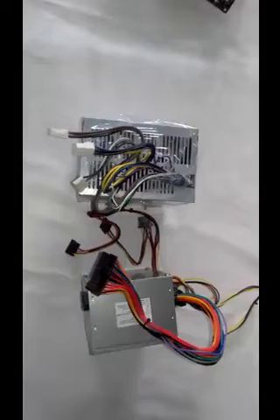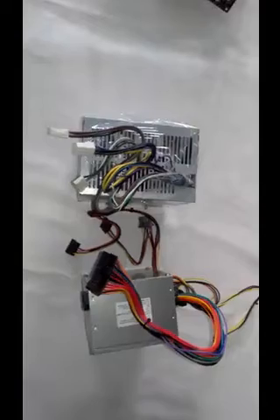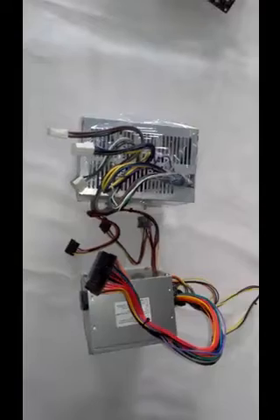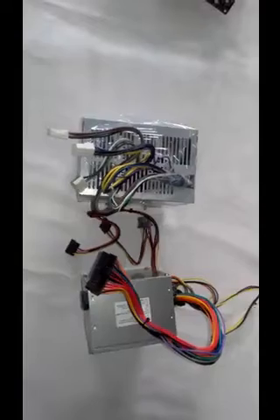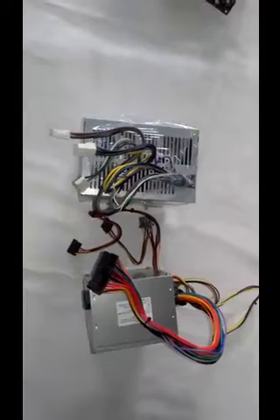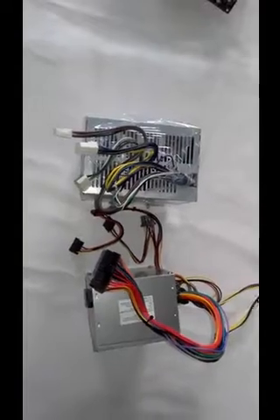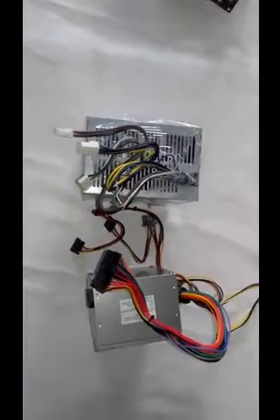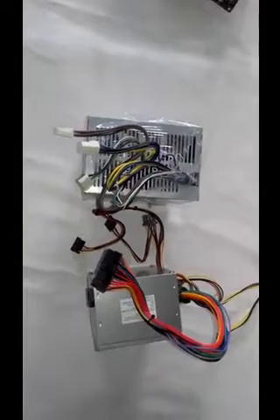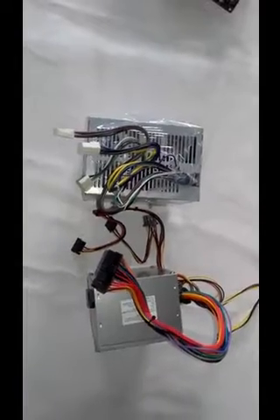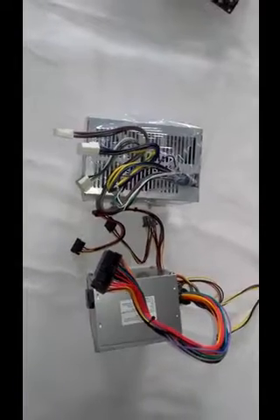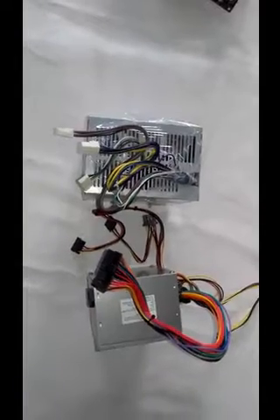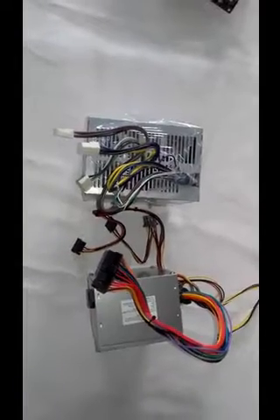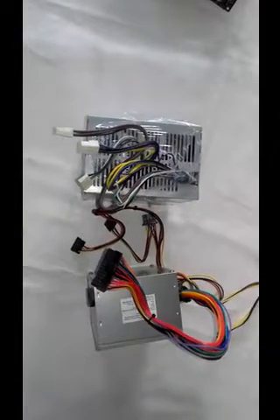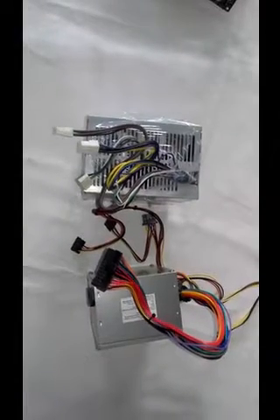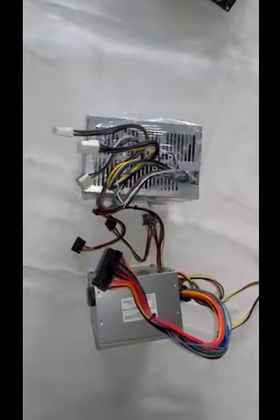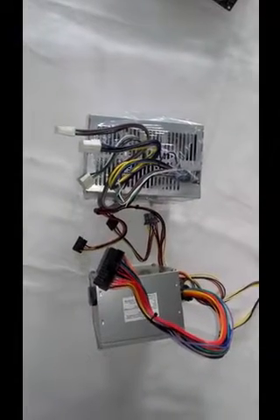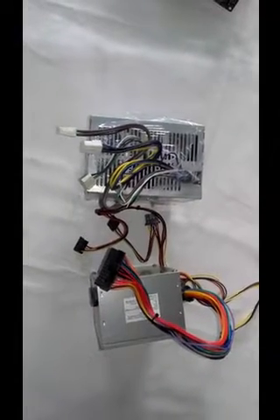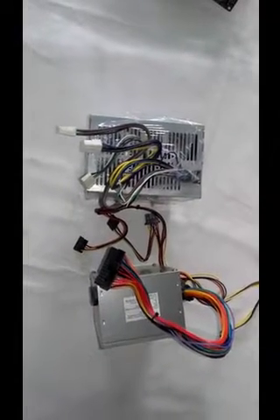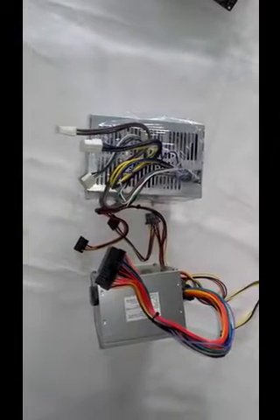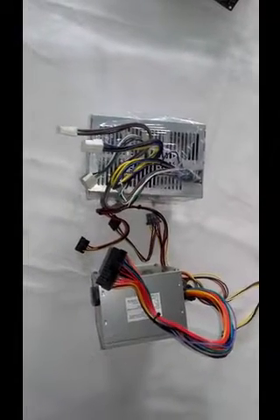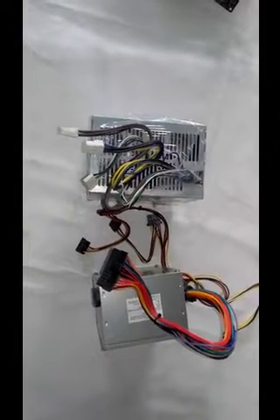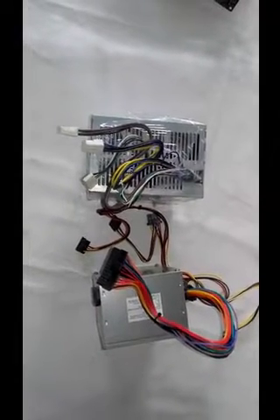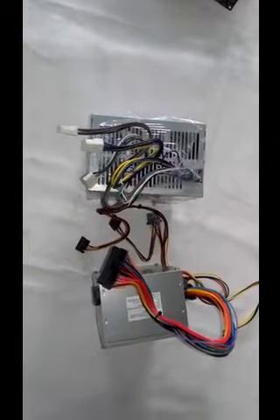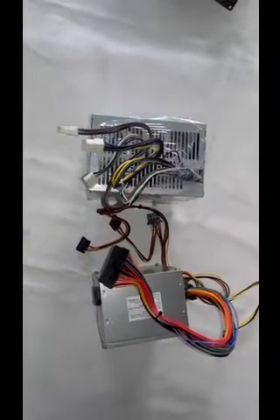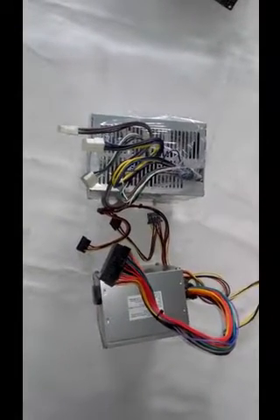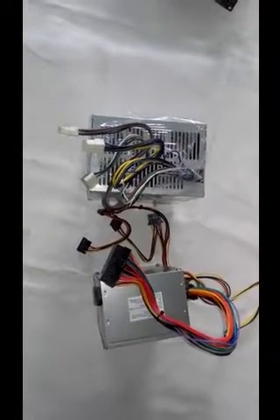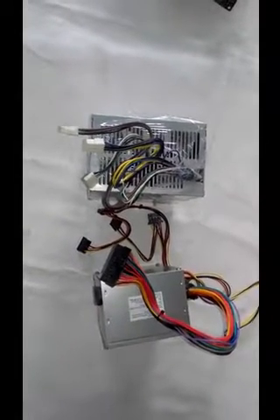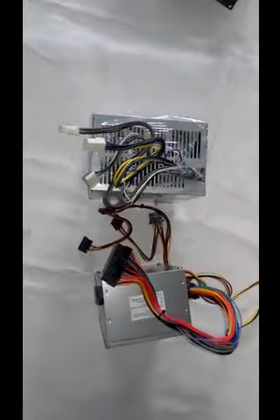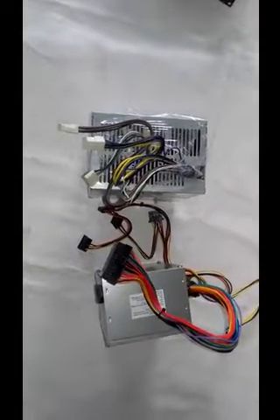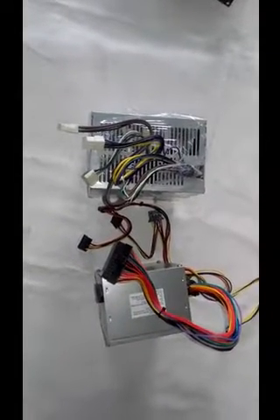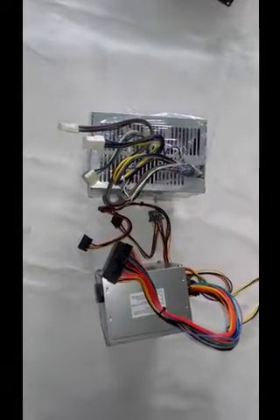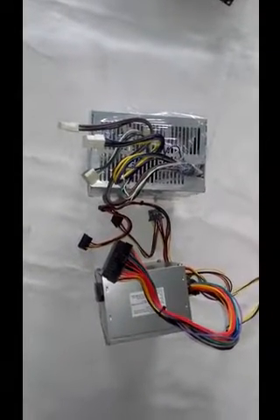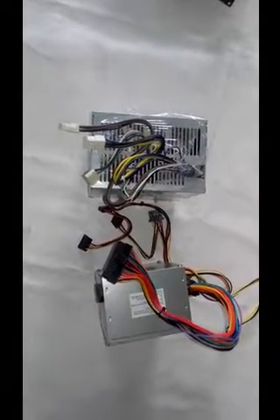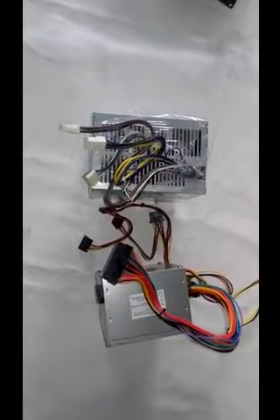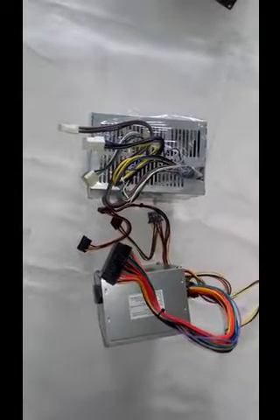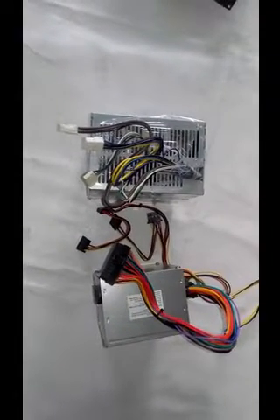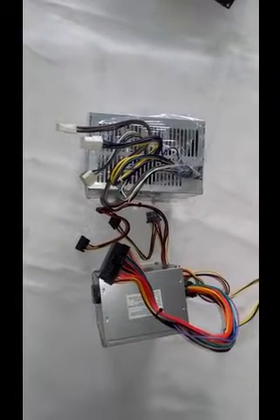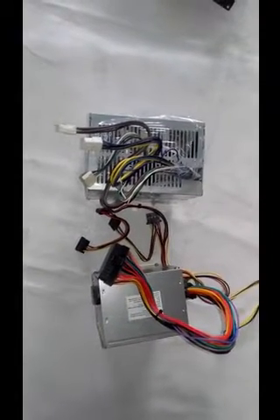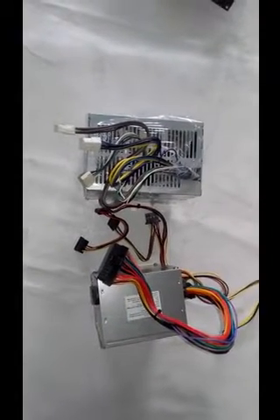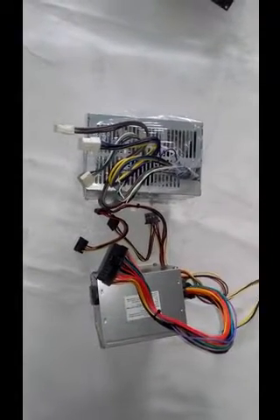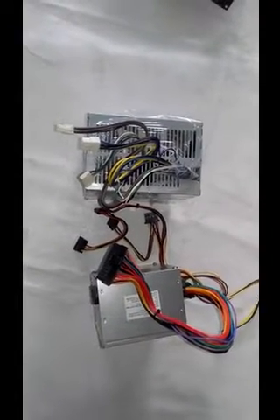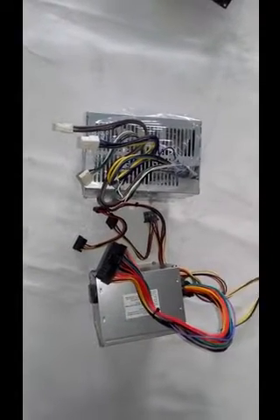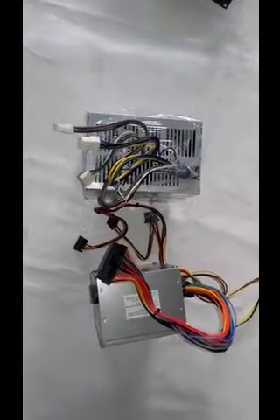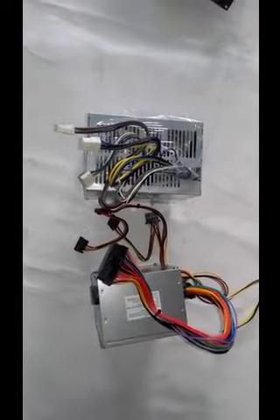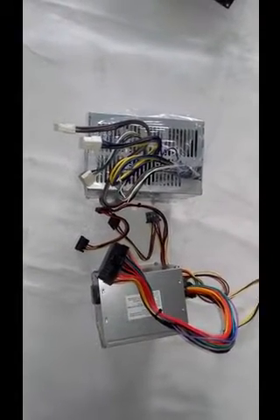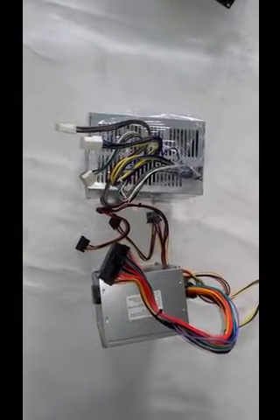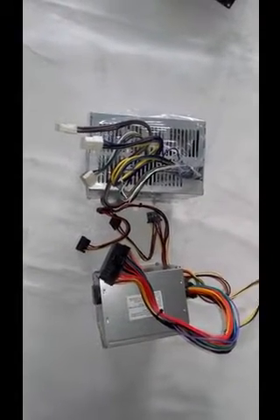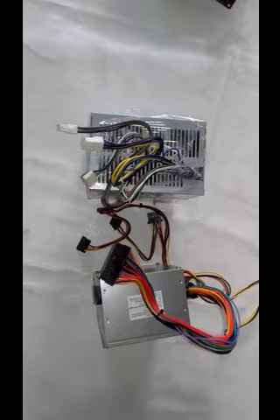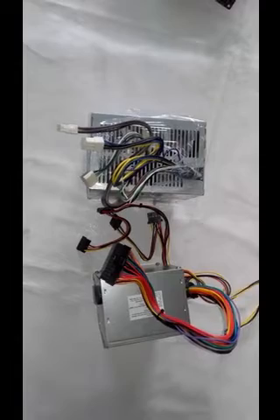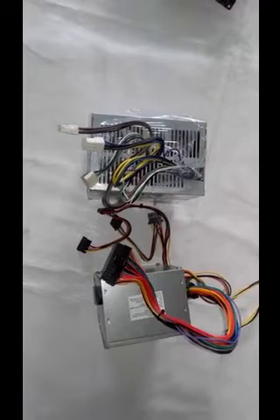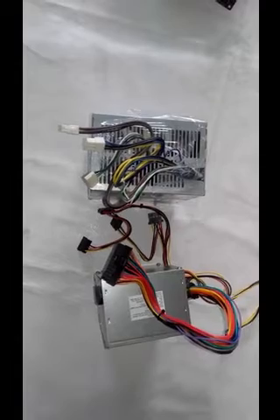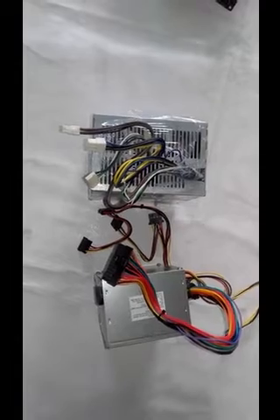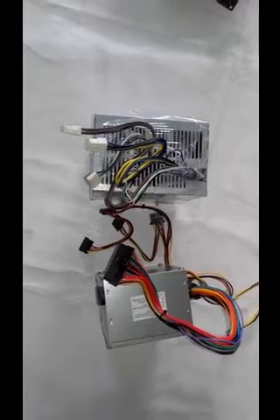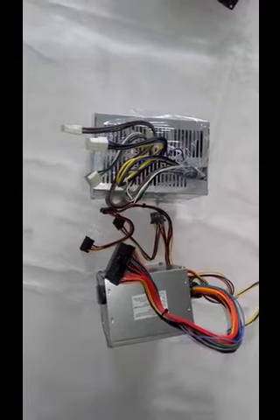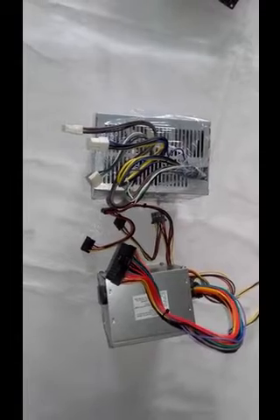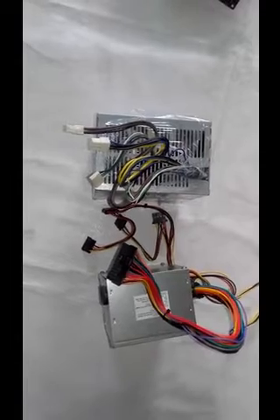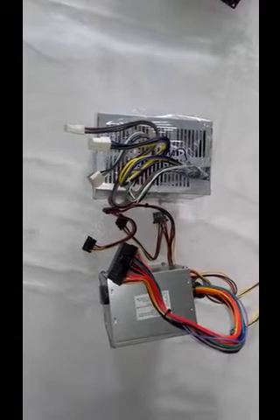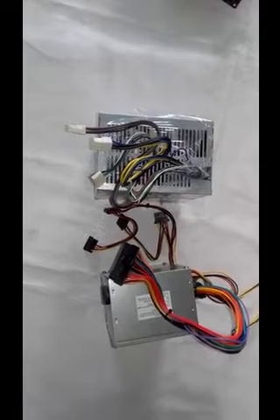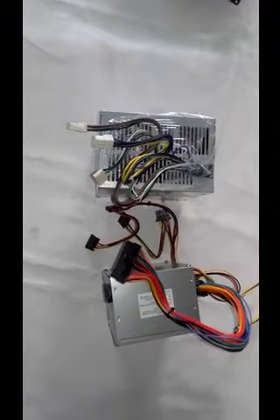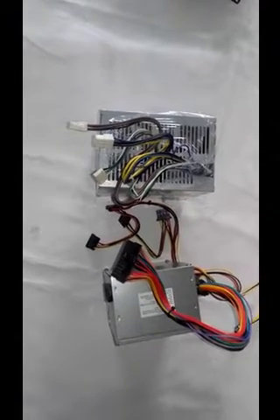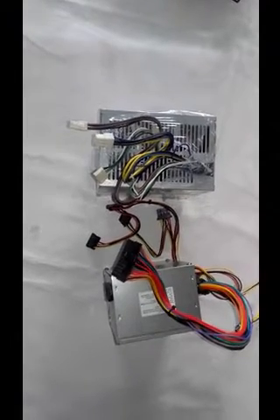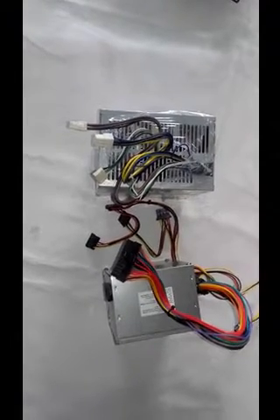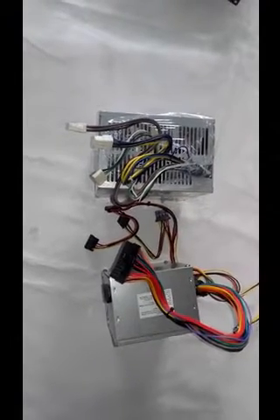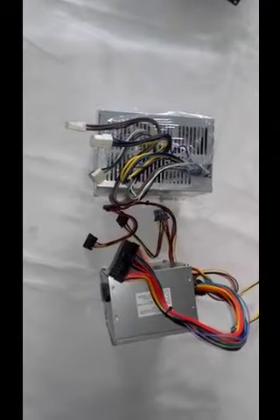Hello, I'm going to talk about SMPS. SMPS means Switched Mode Power Supply, but also Switching Mode Power Supply.